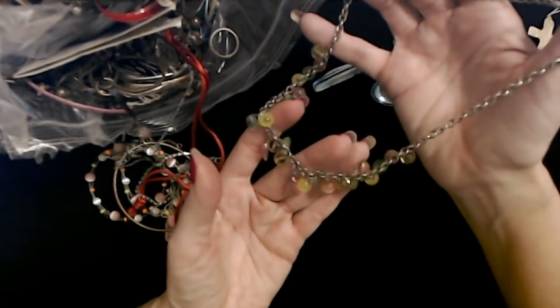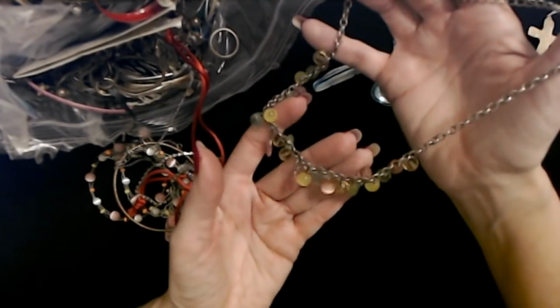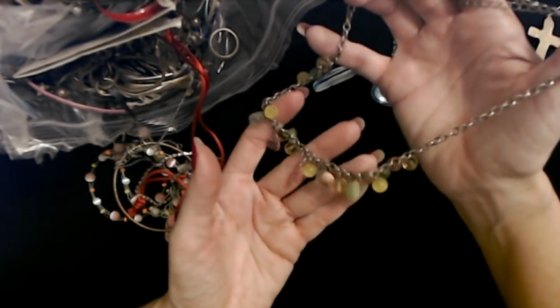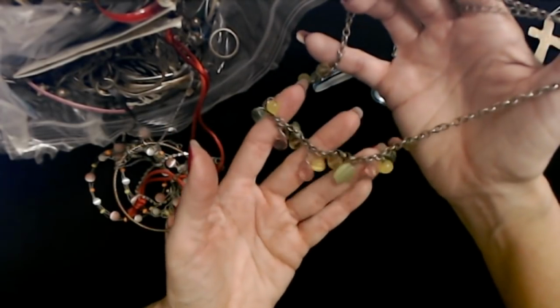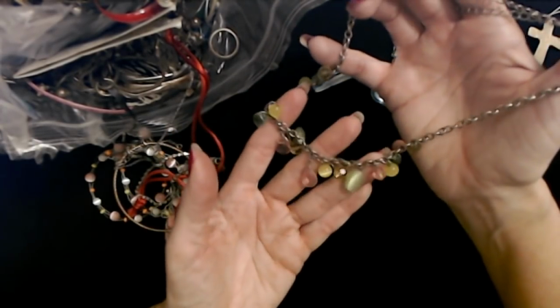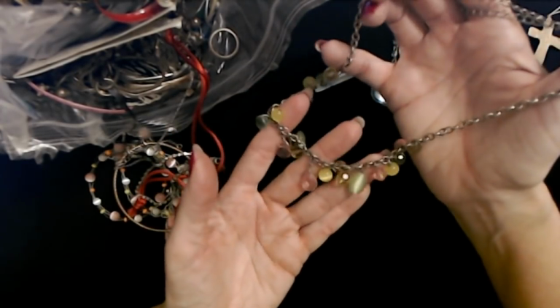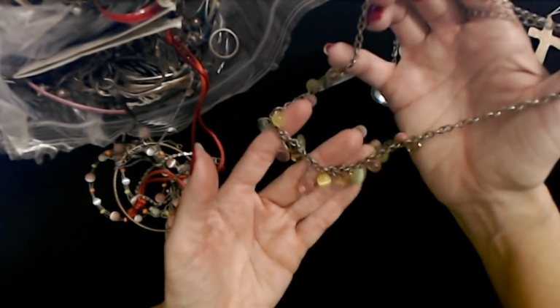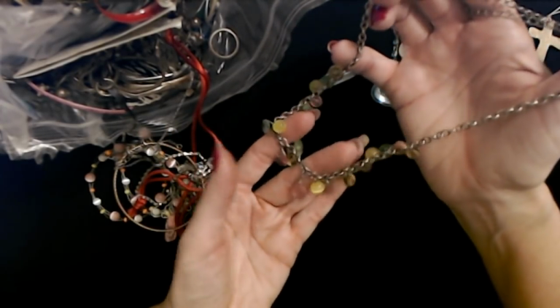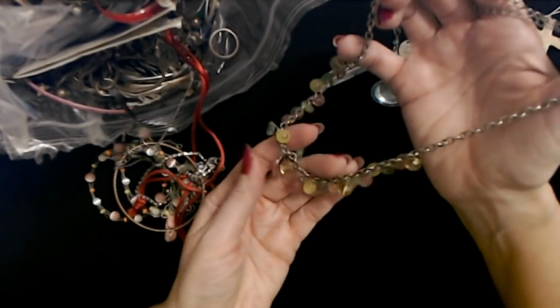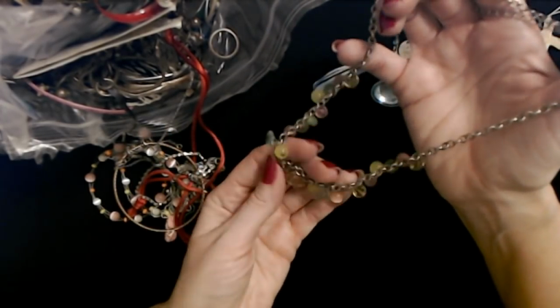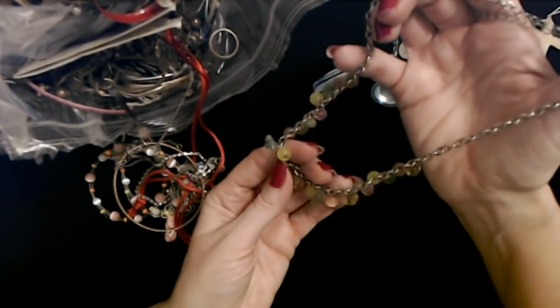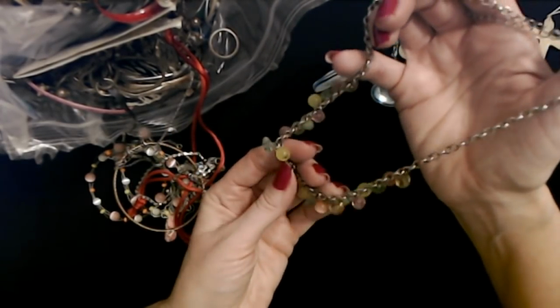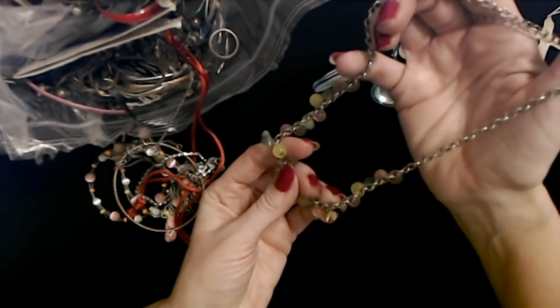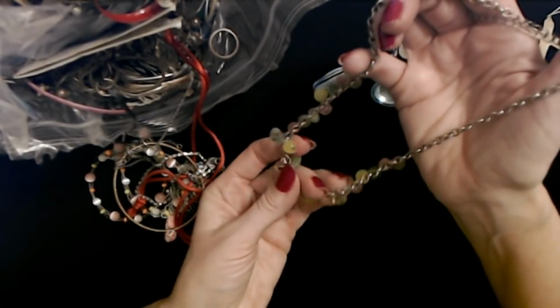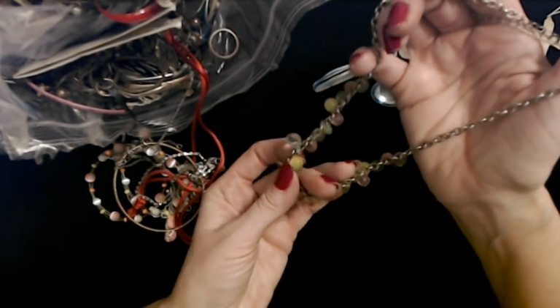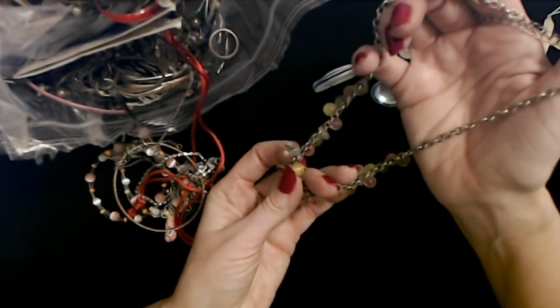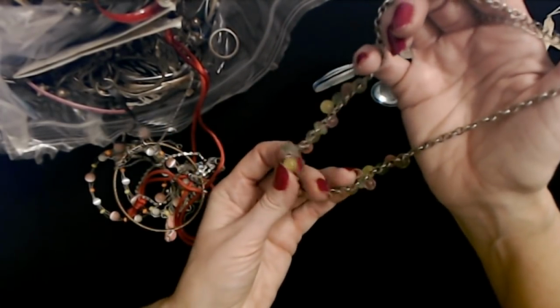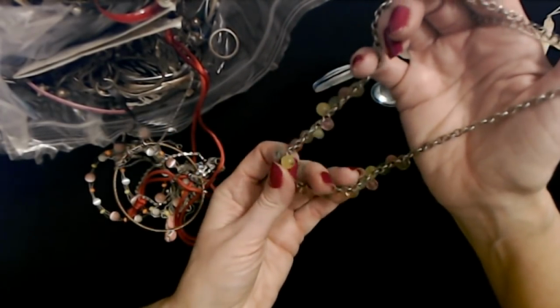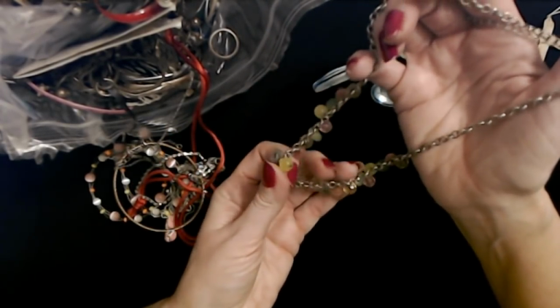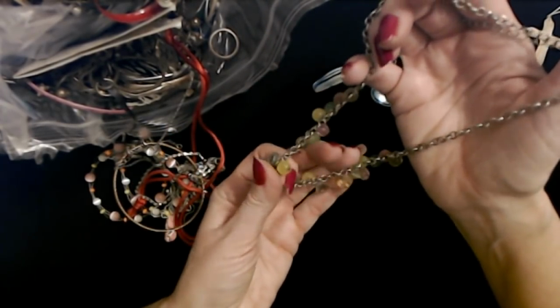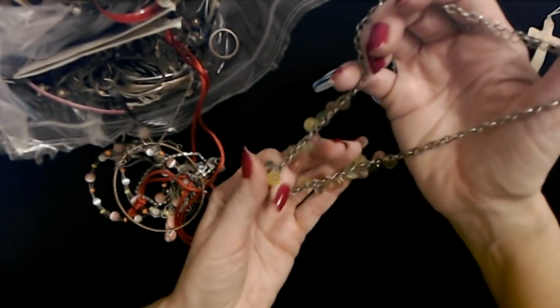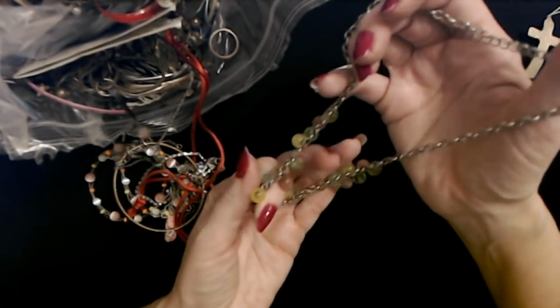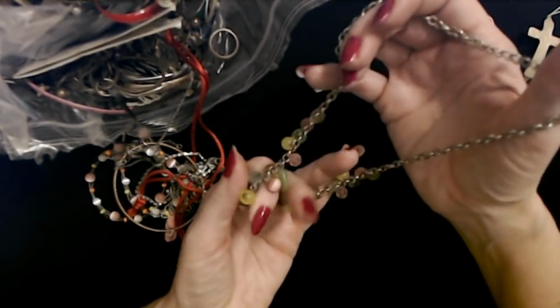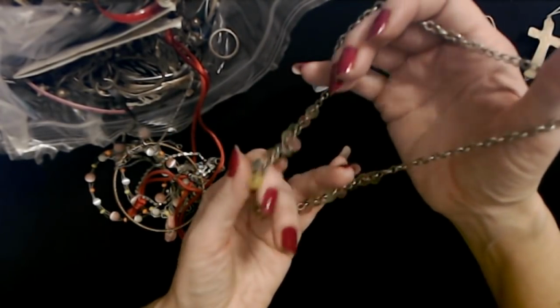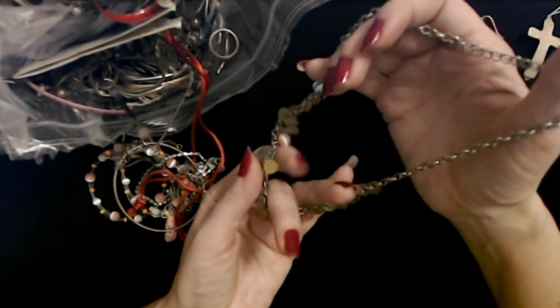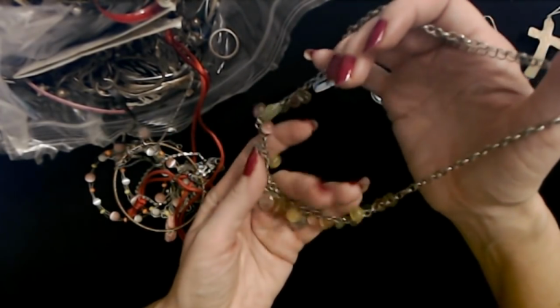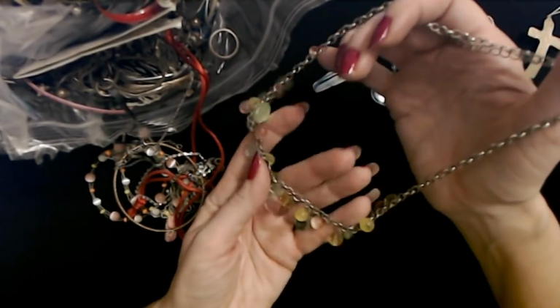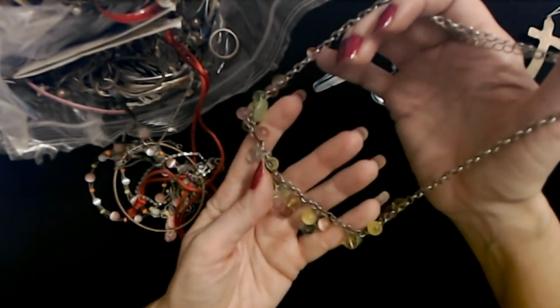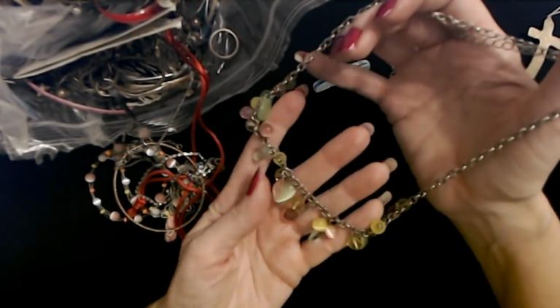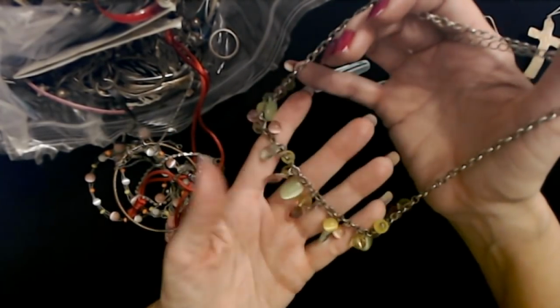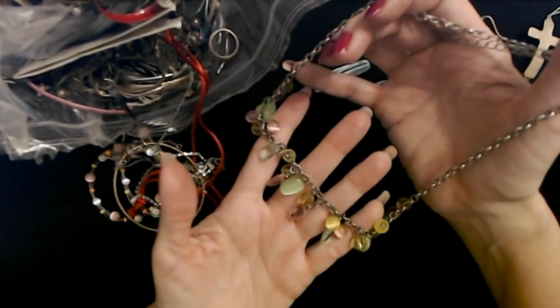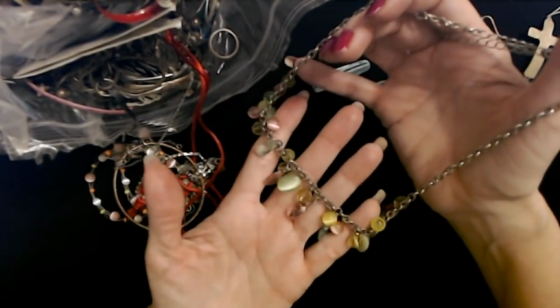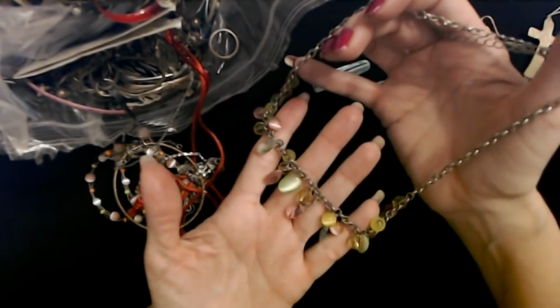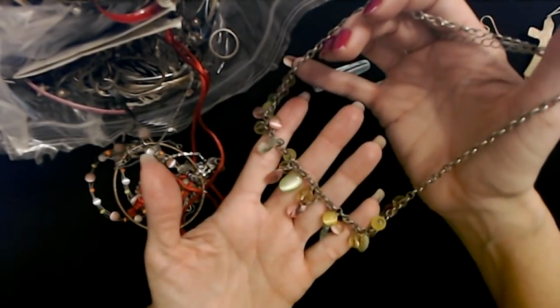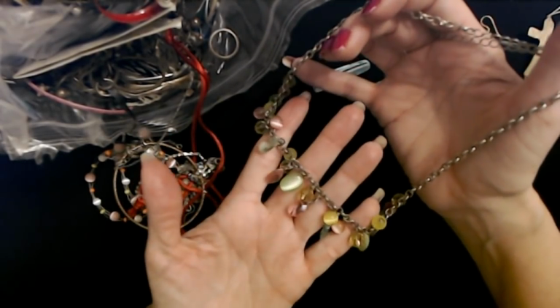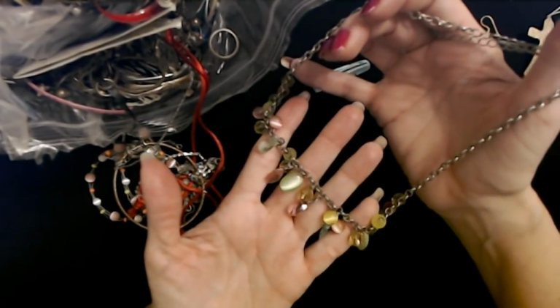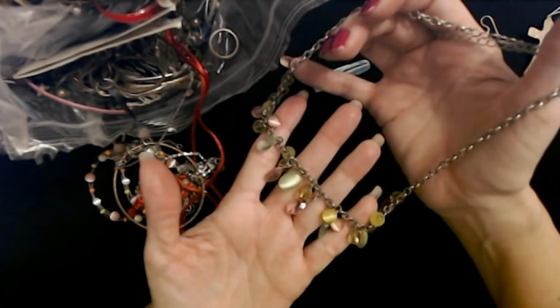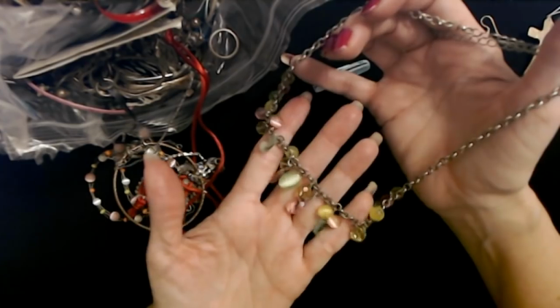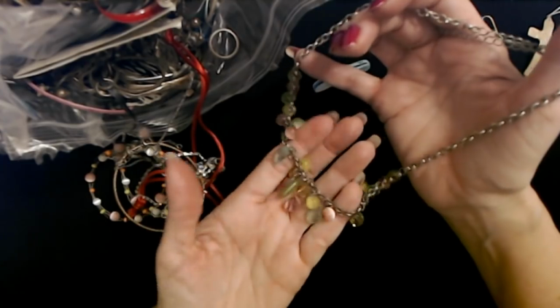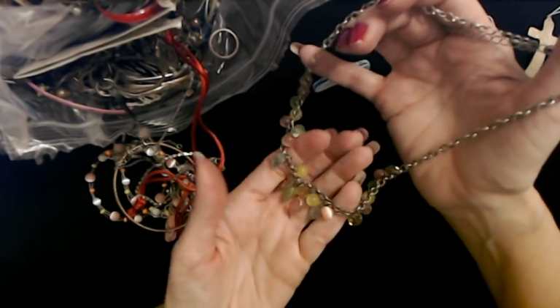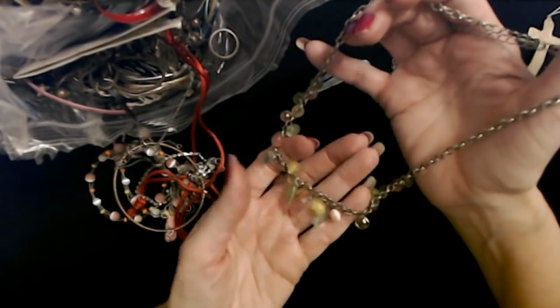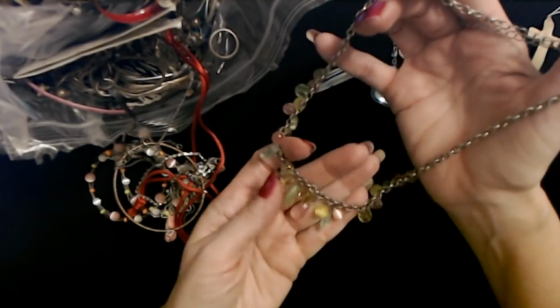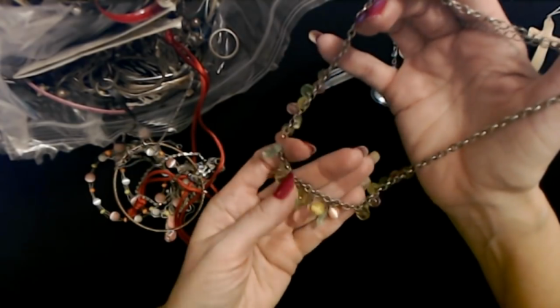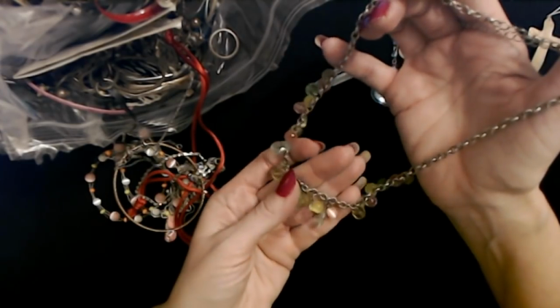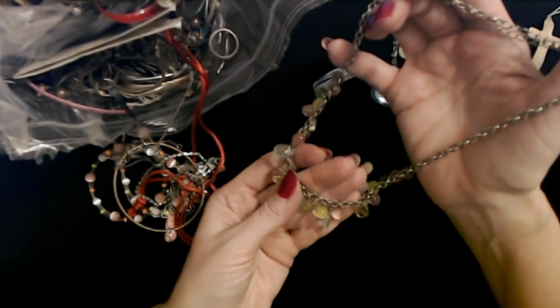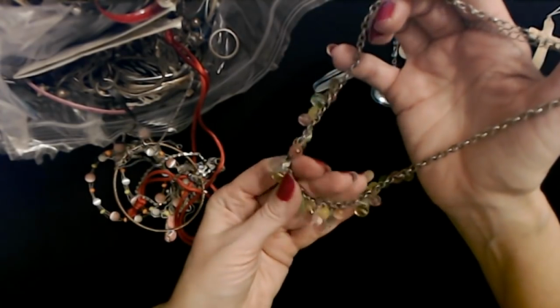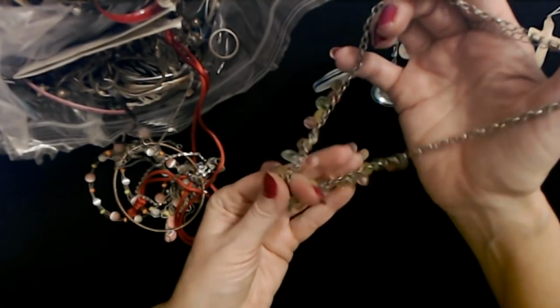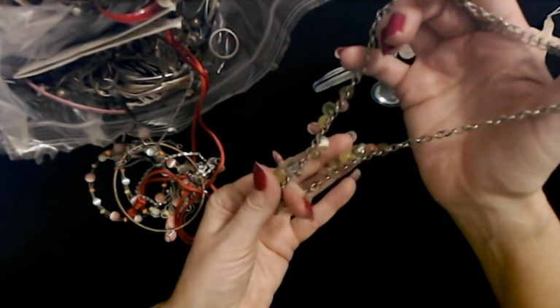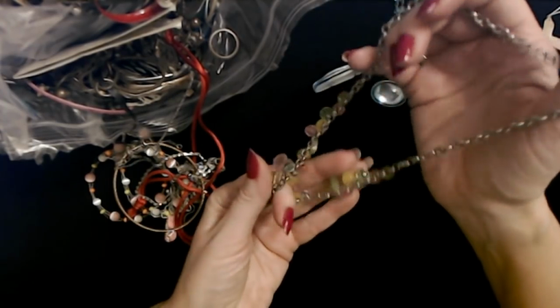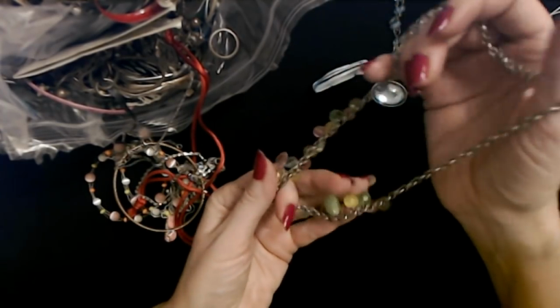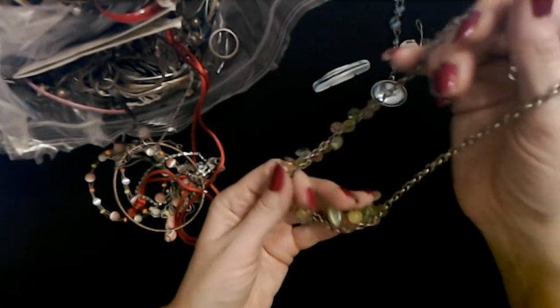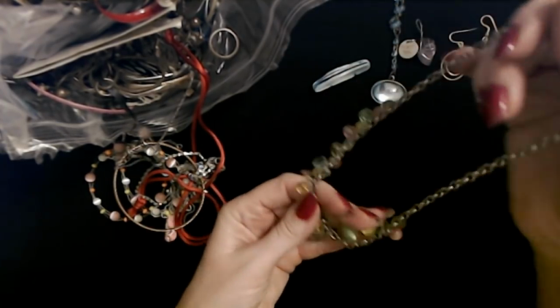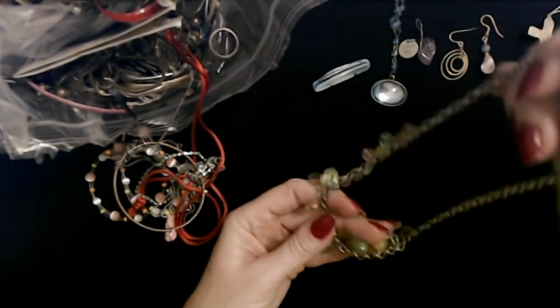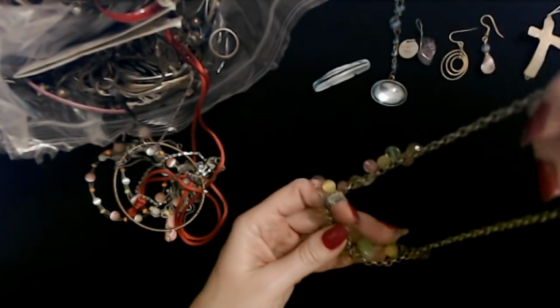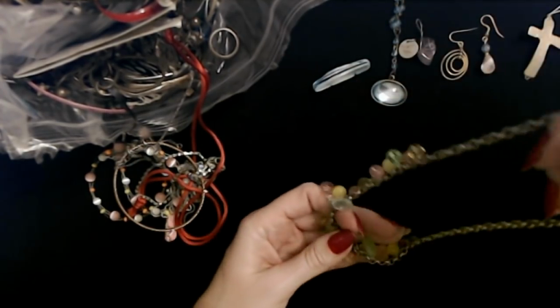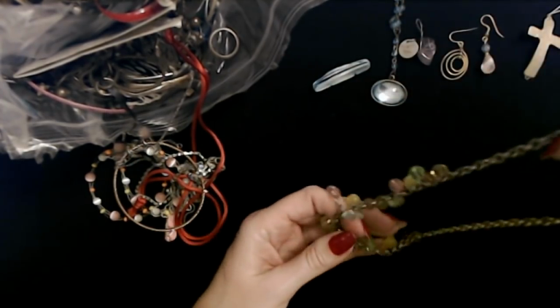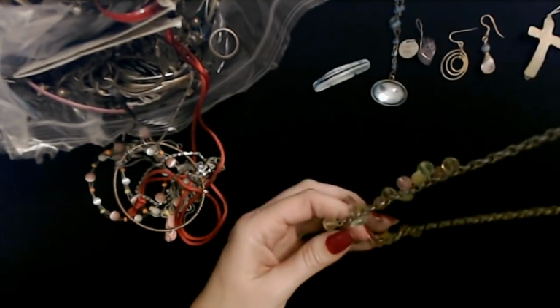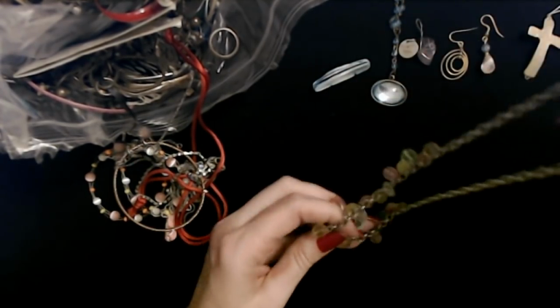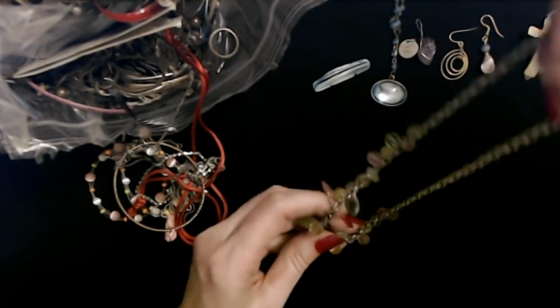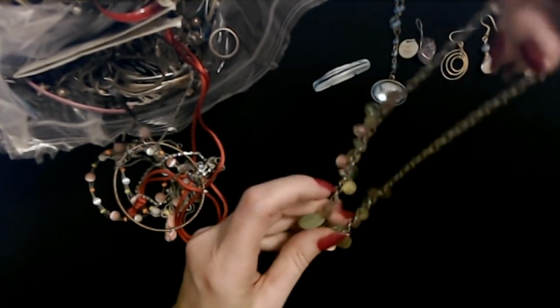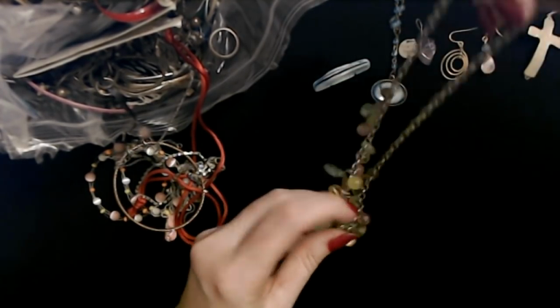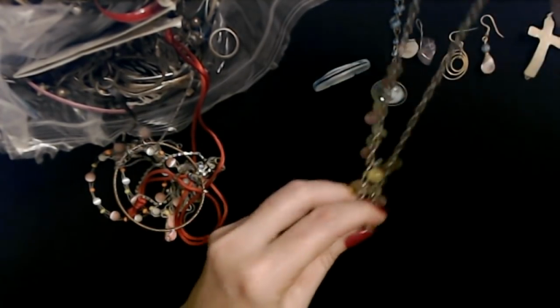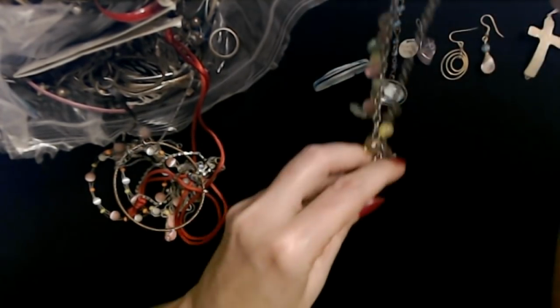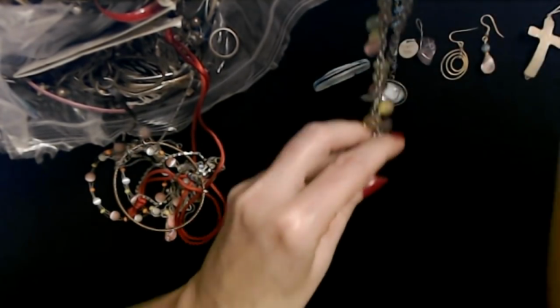Wow — that's beautiful. I love it. And it's a very pretty little necklace.